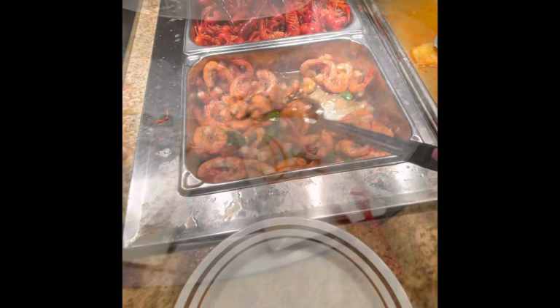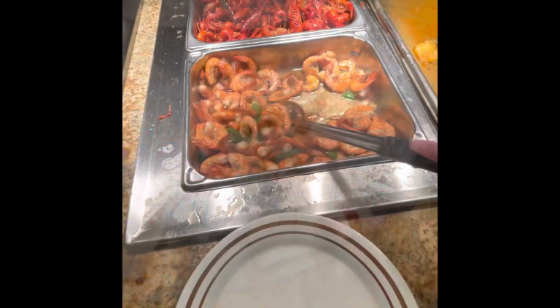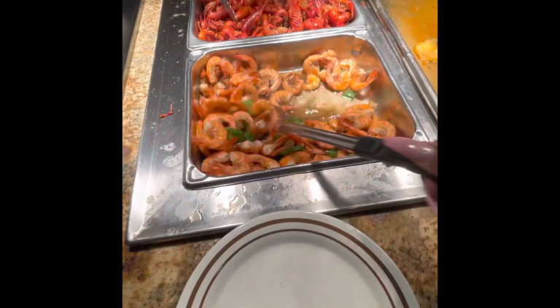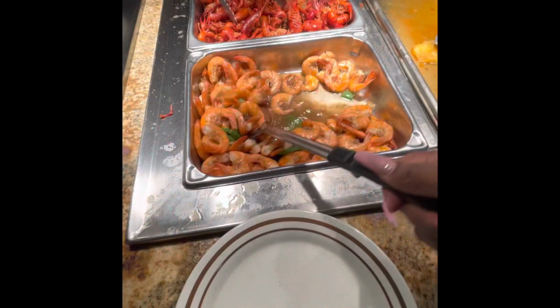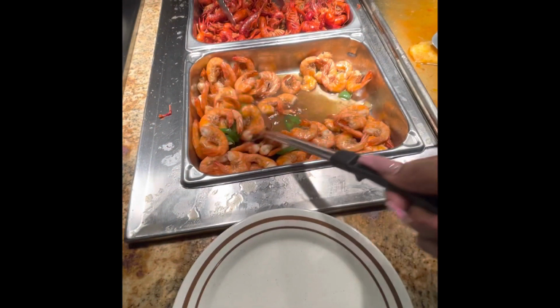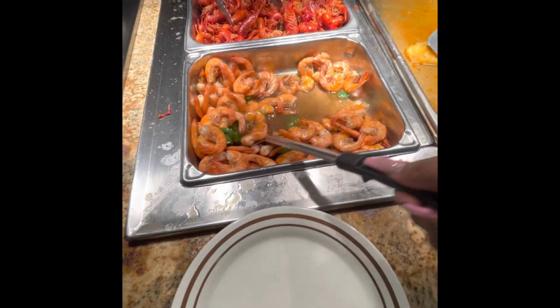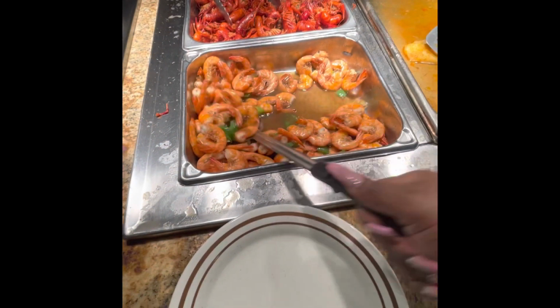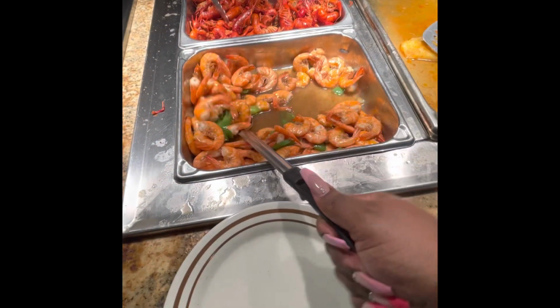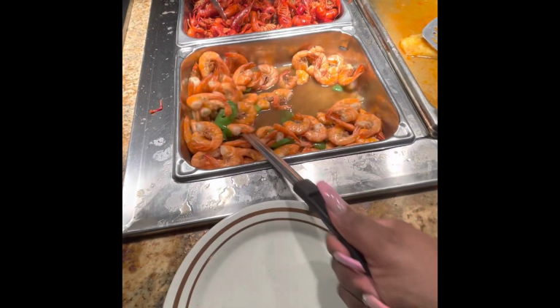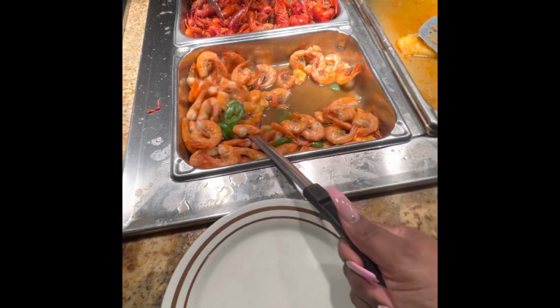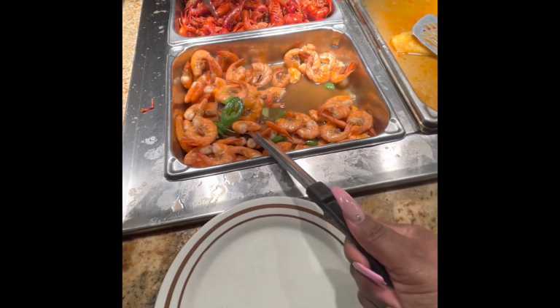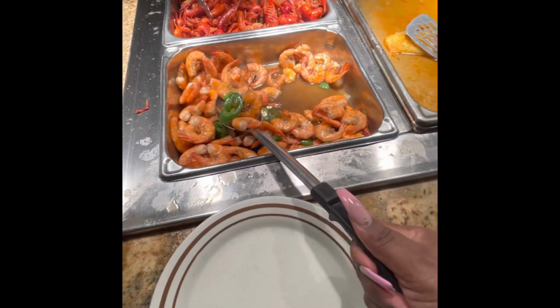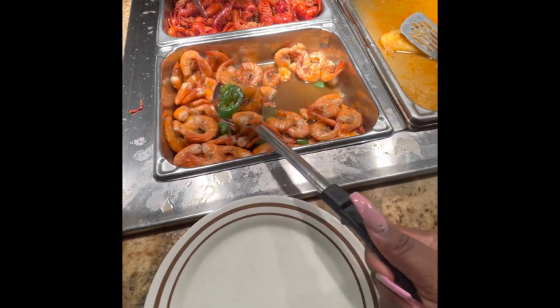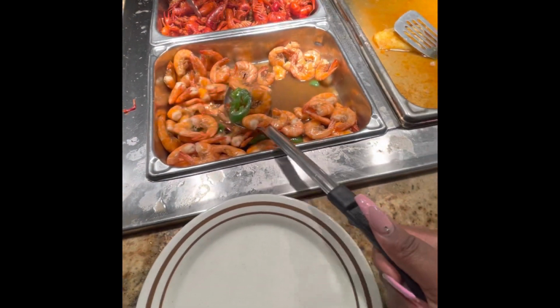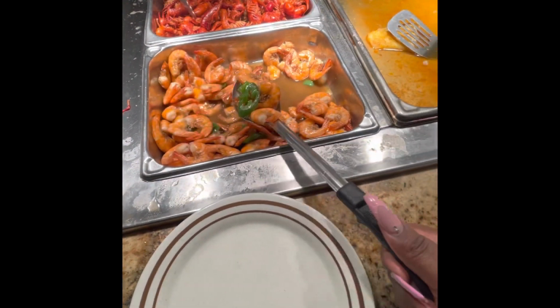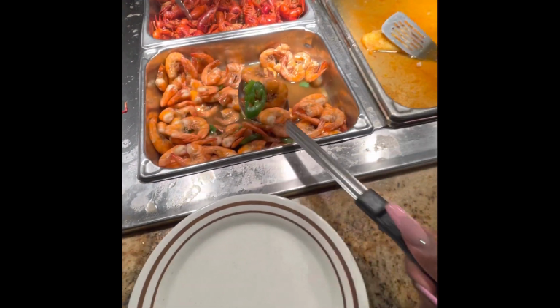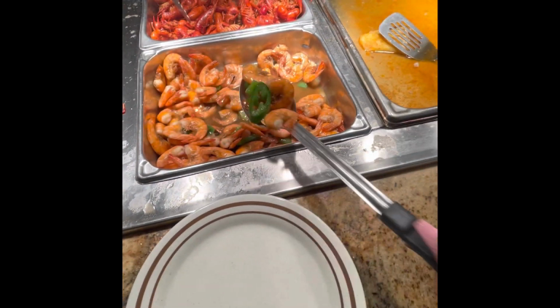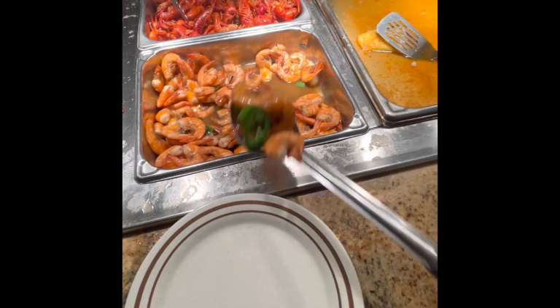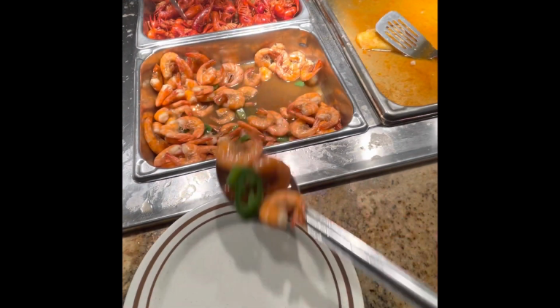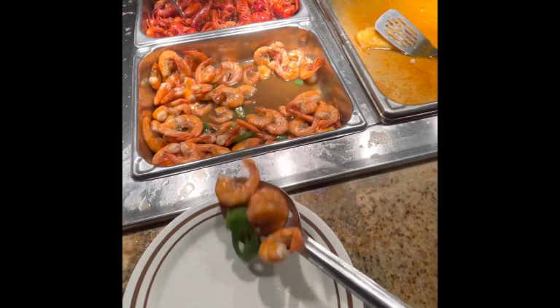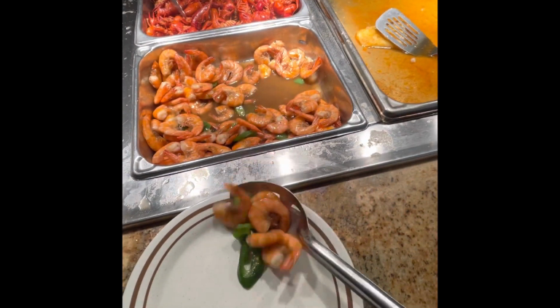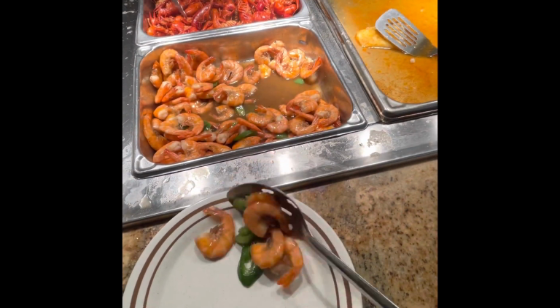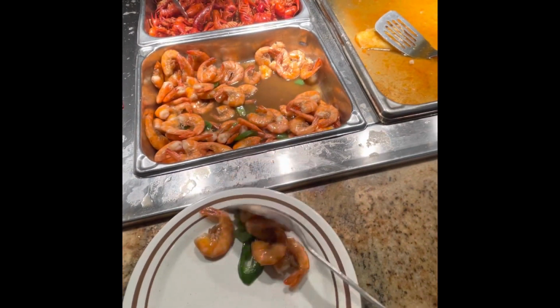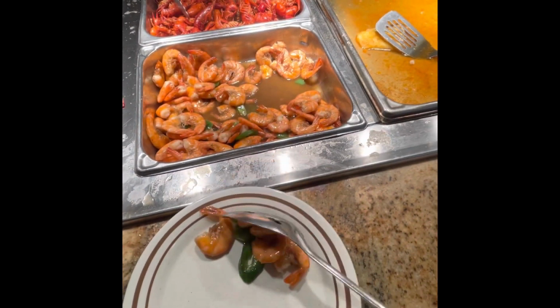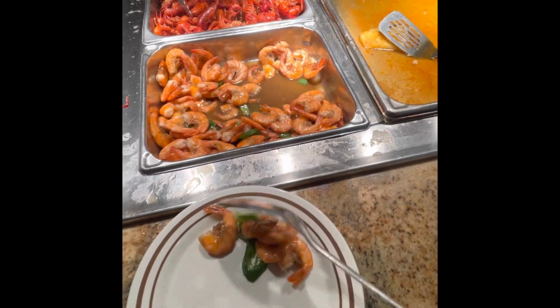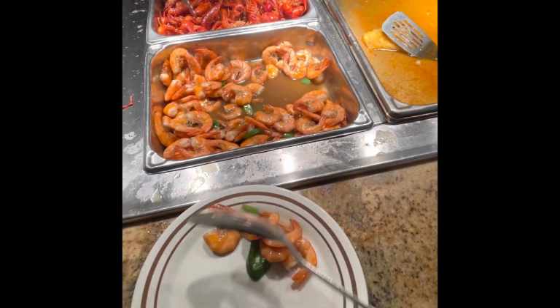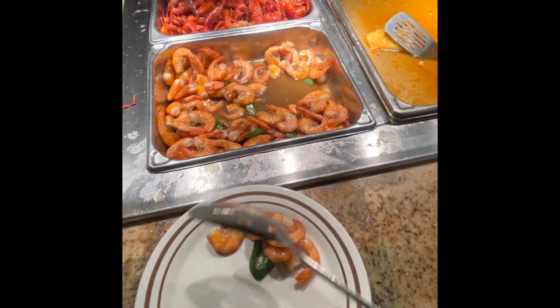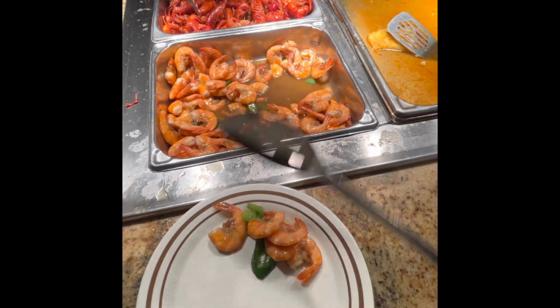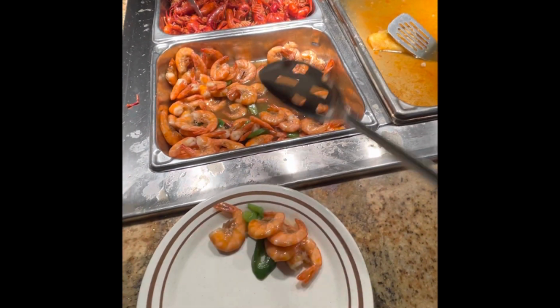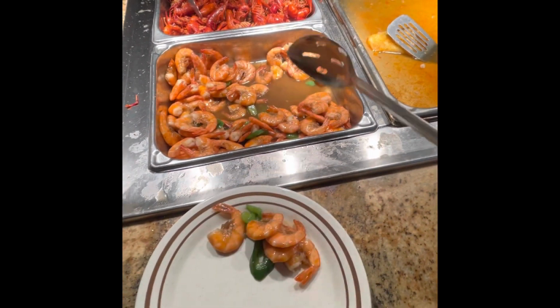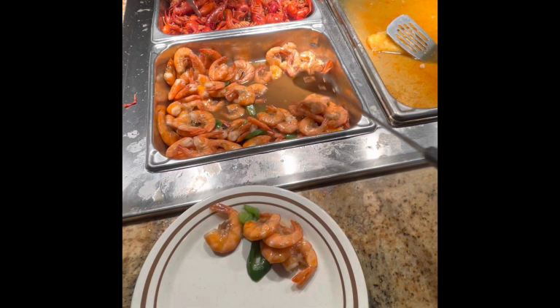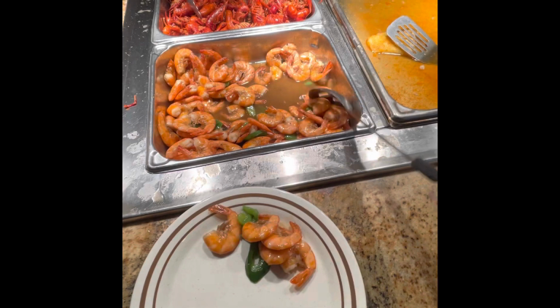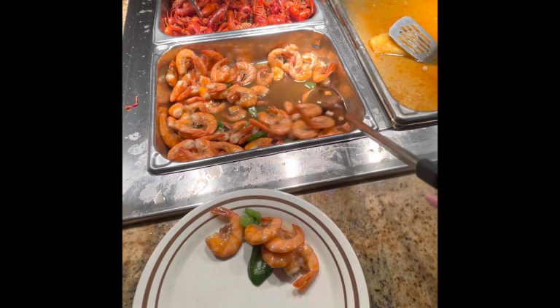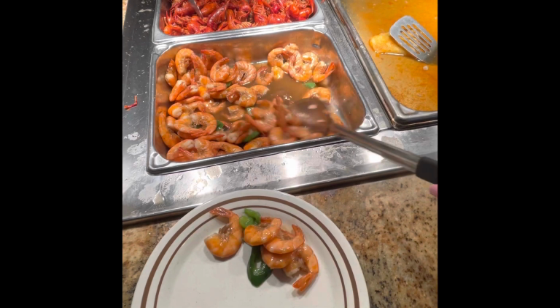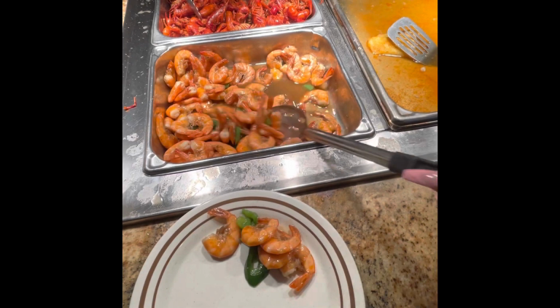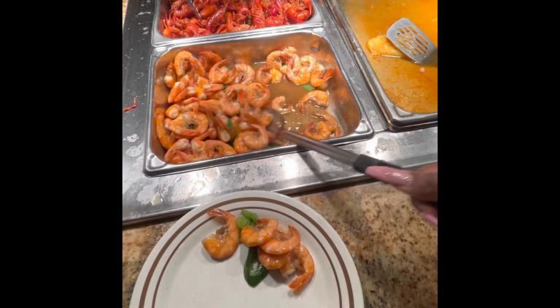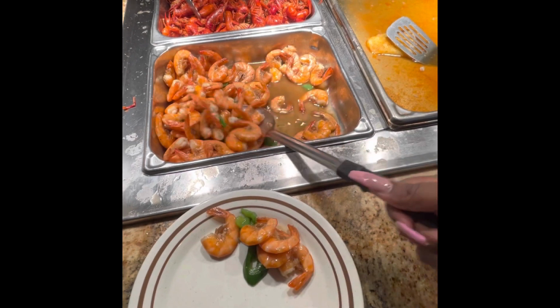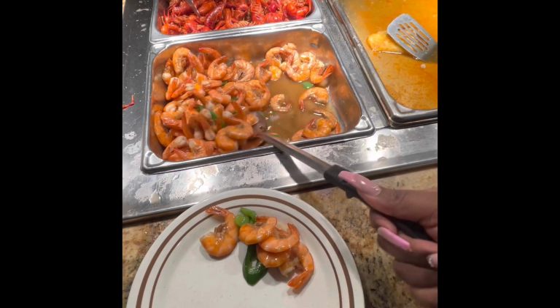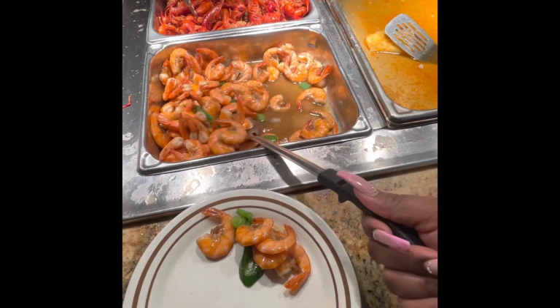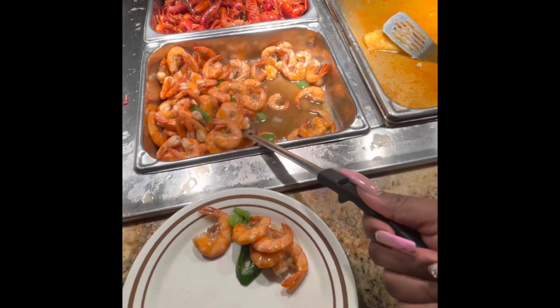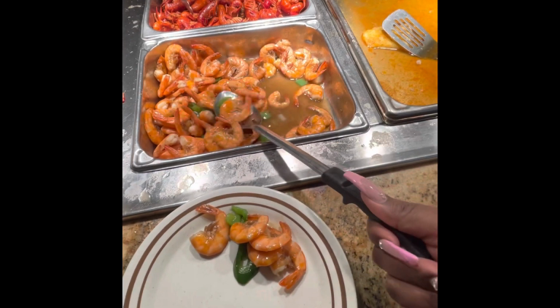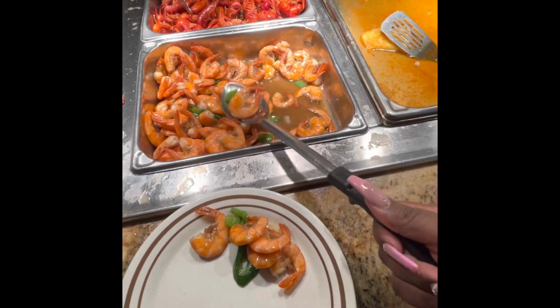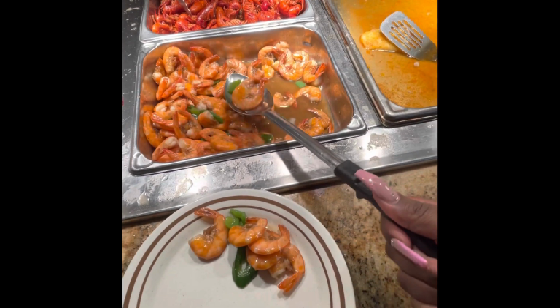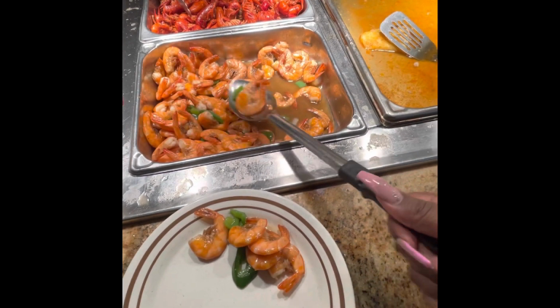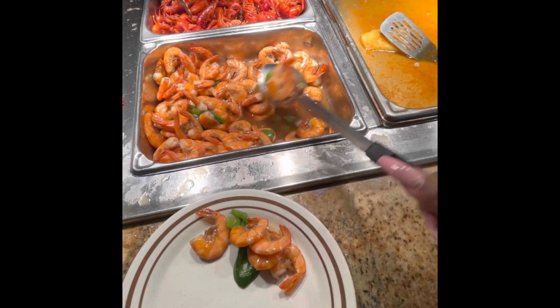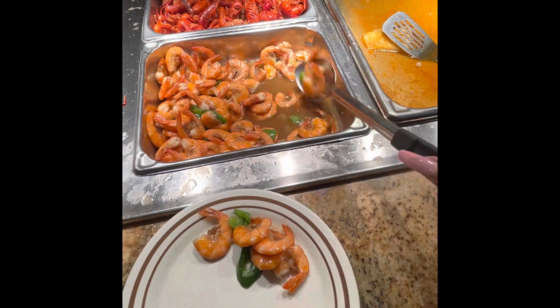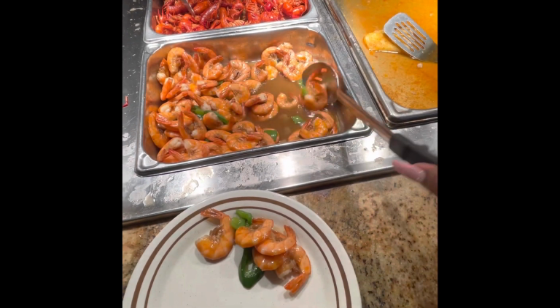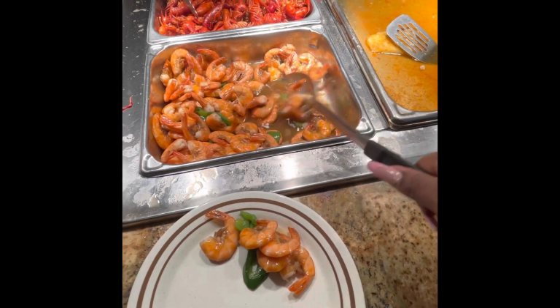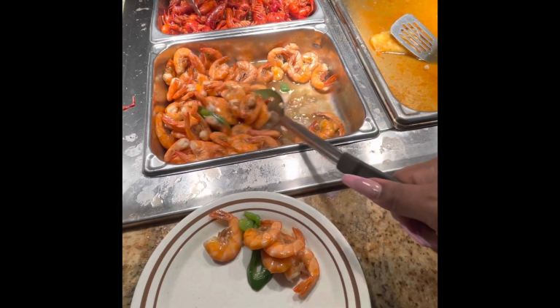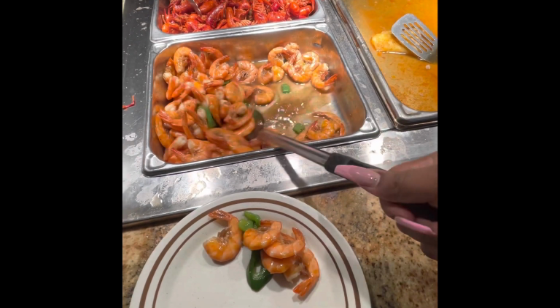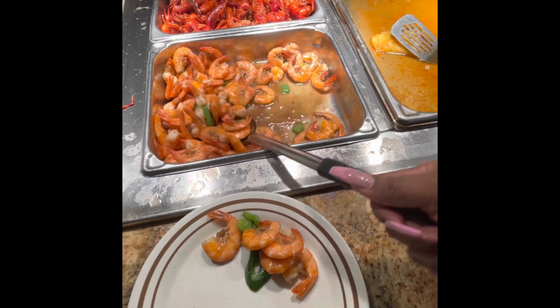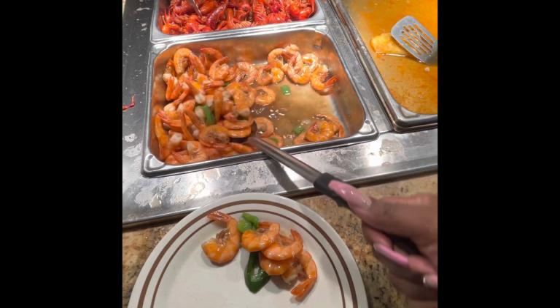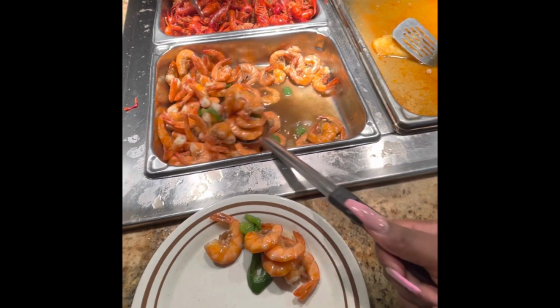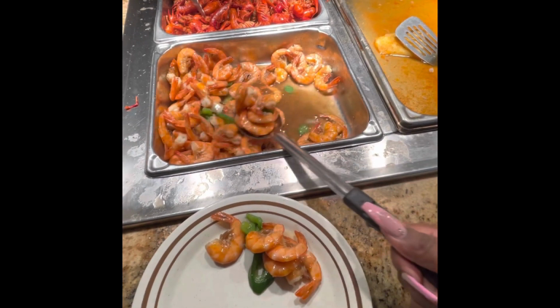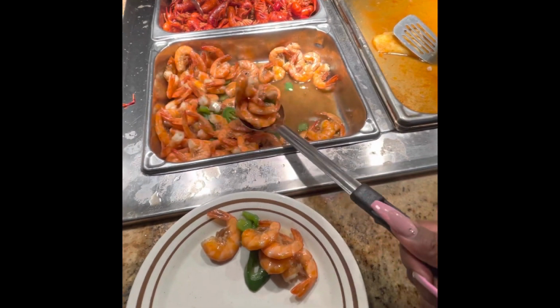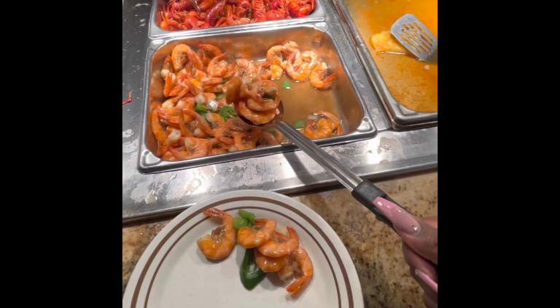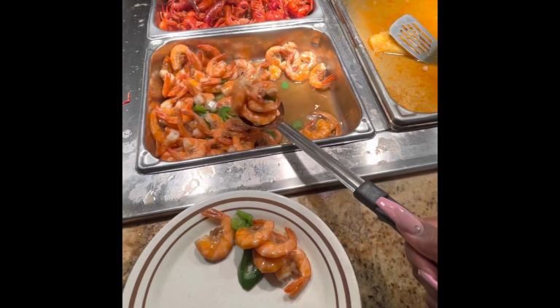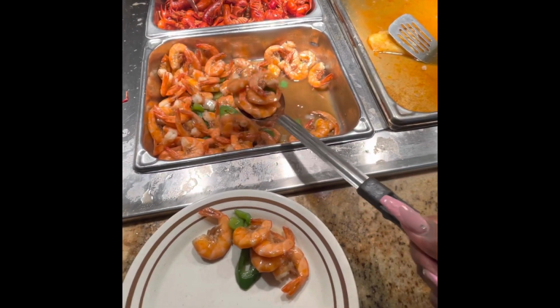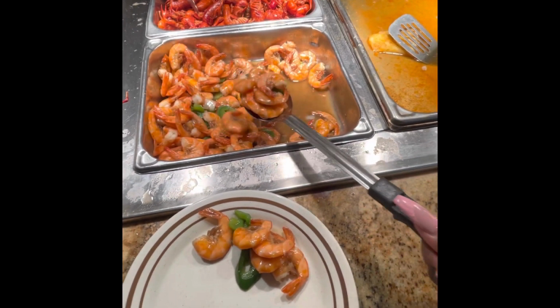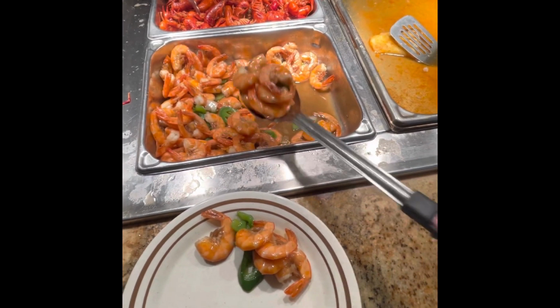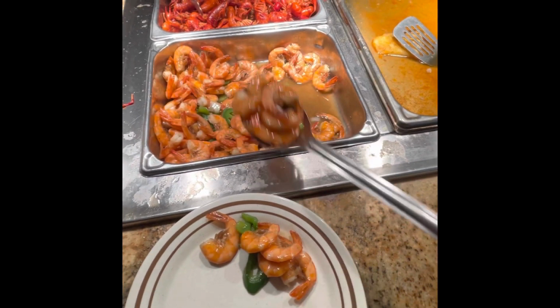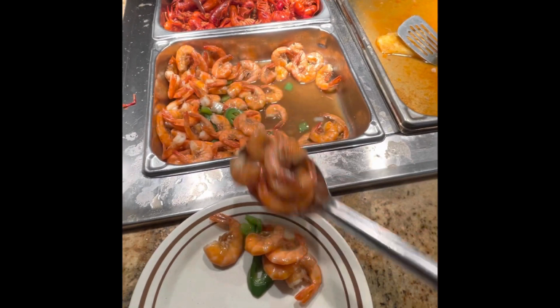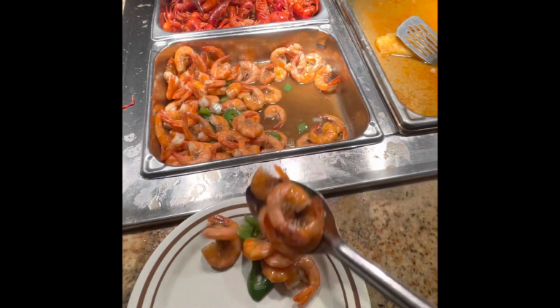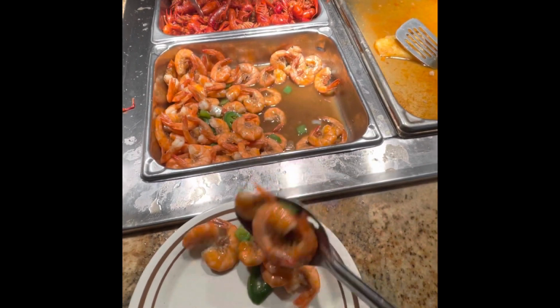All right, I'm proceeding to plate my food with some of my favorites, so just watch a little clip of what I put on my plate.